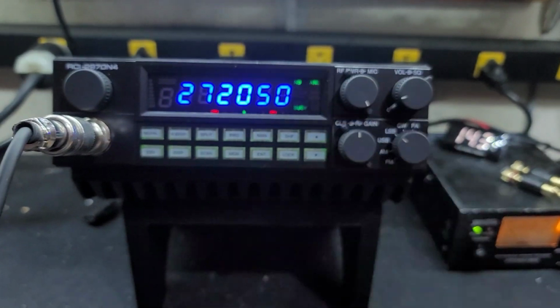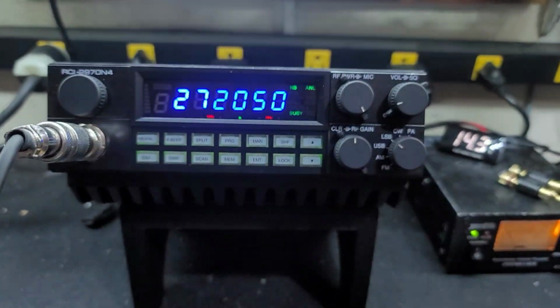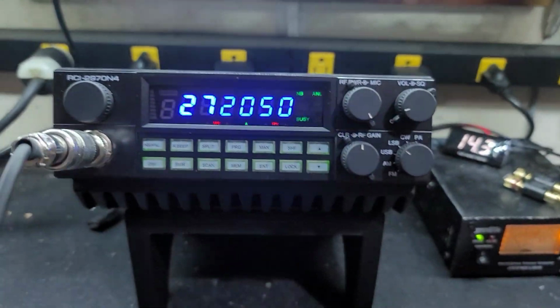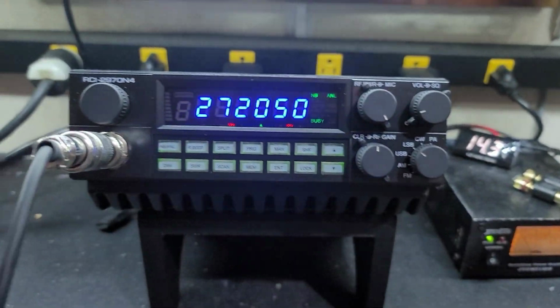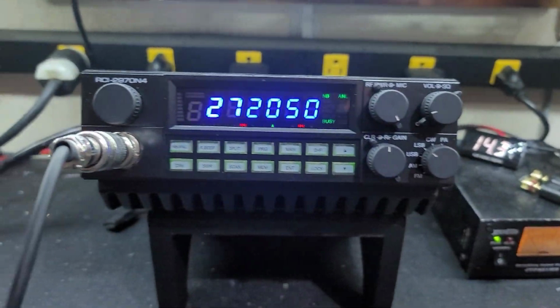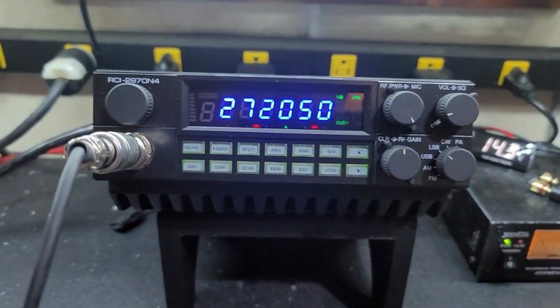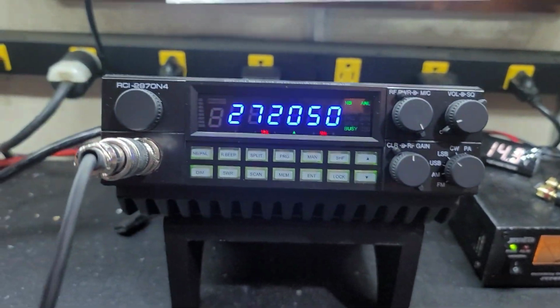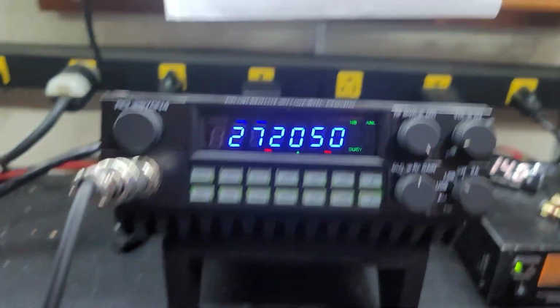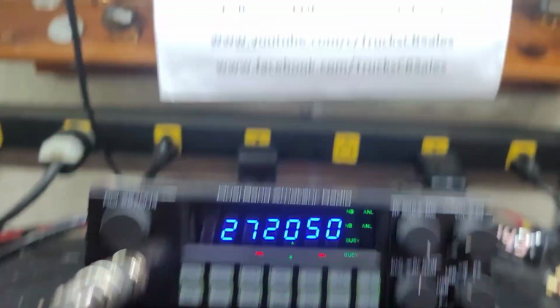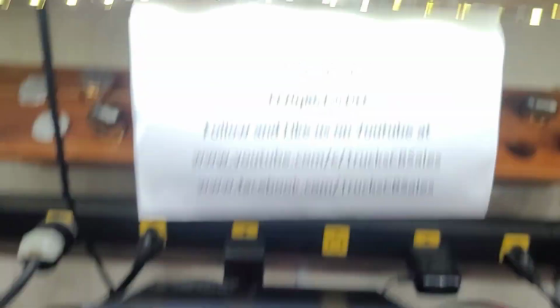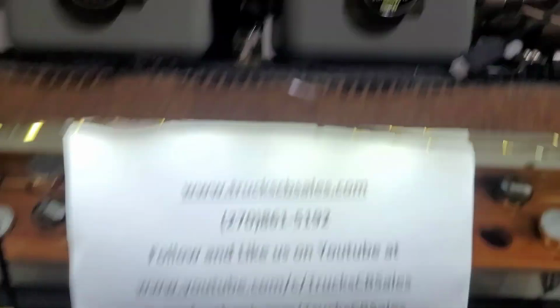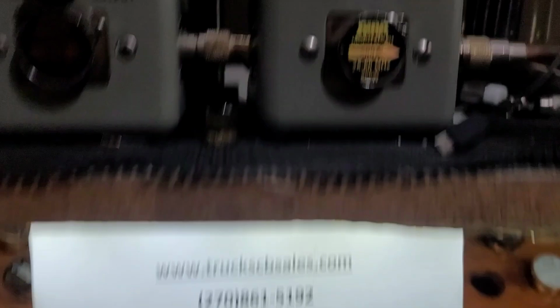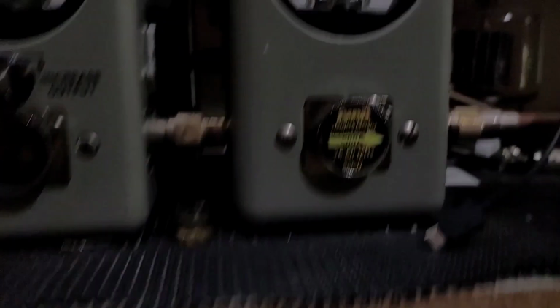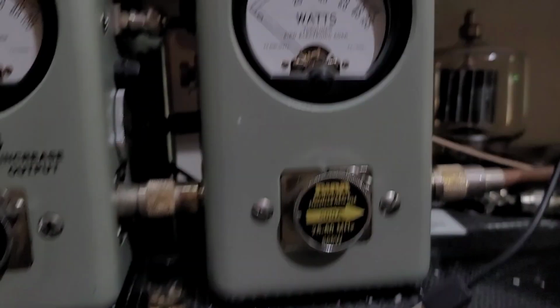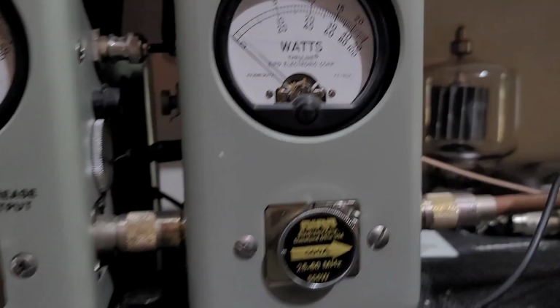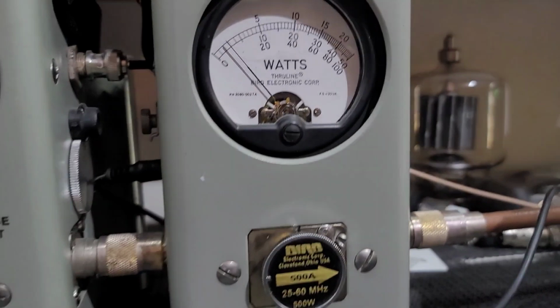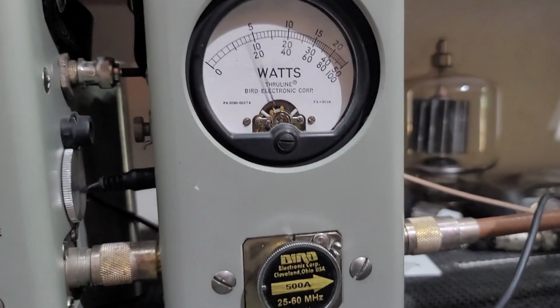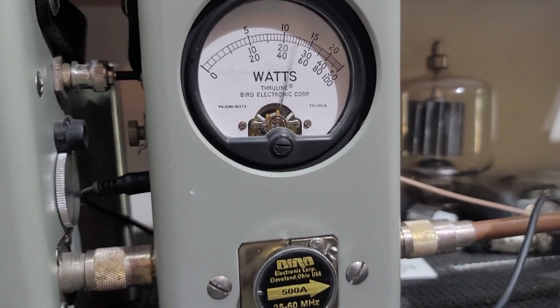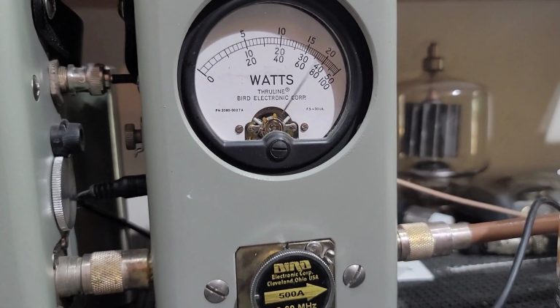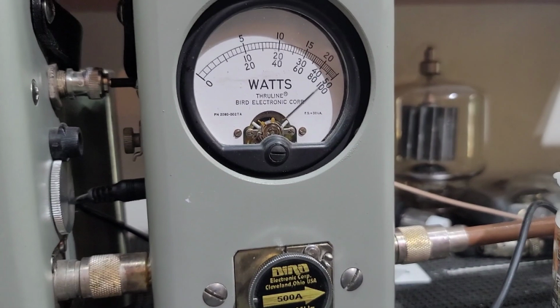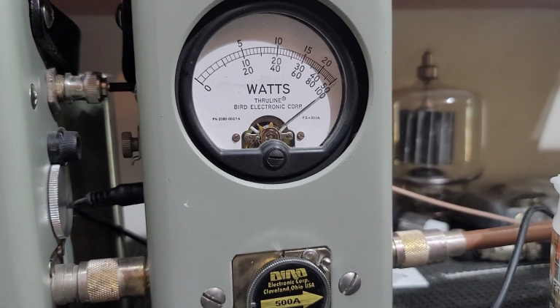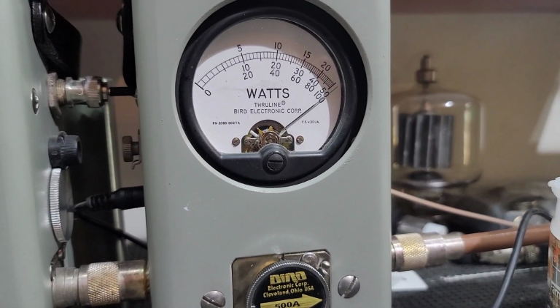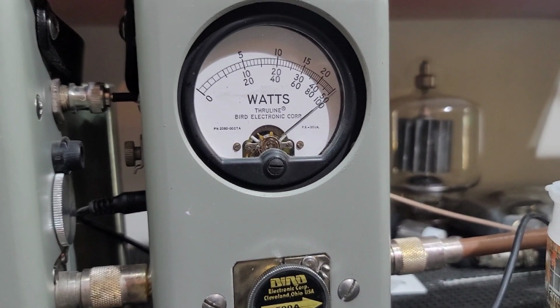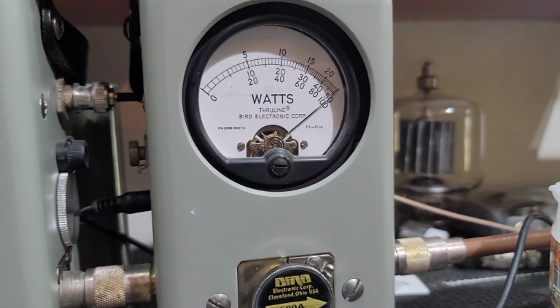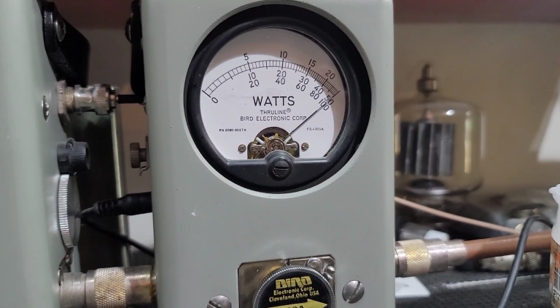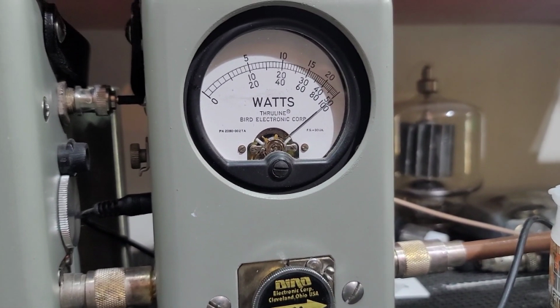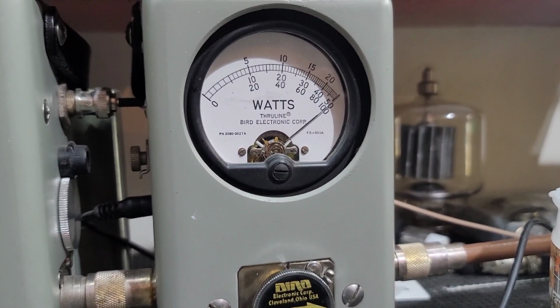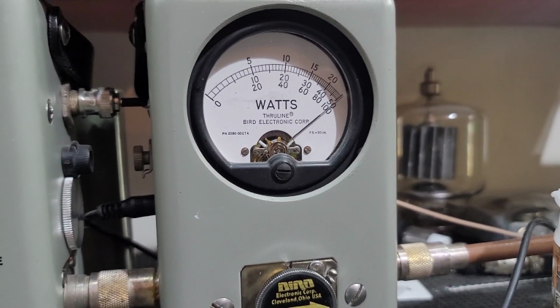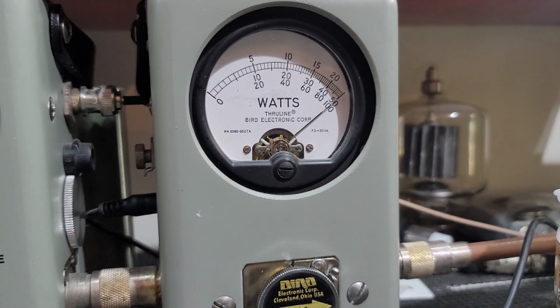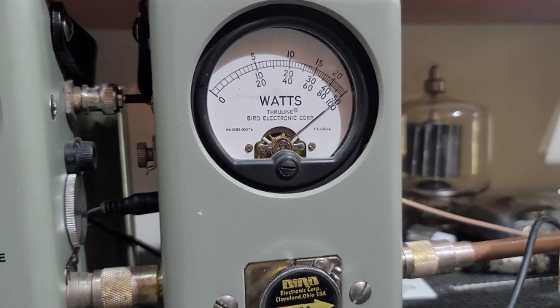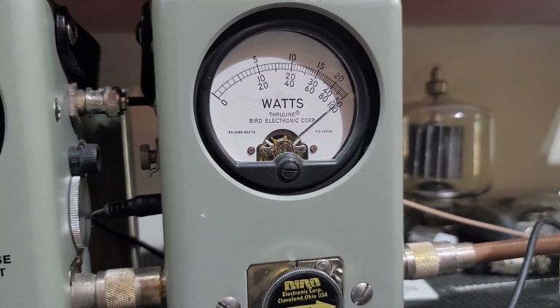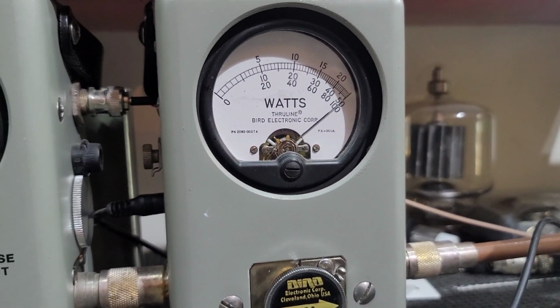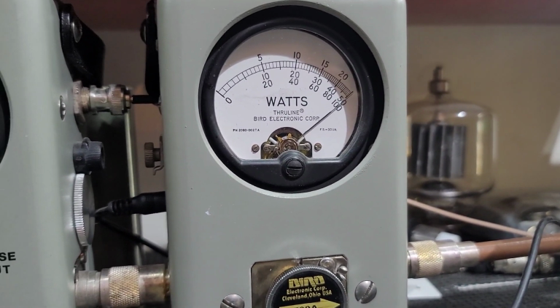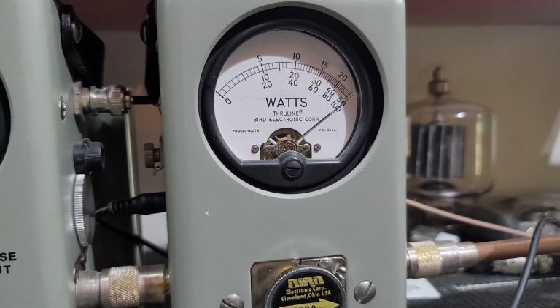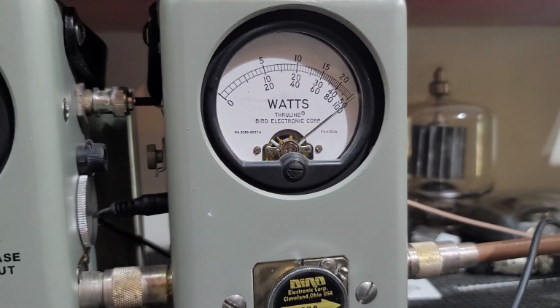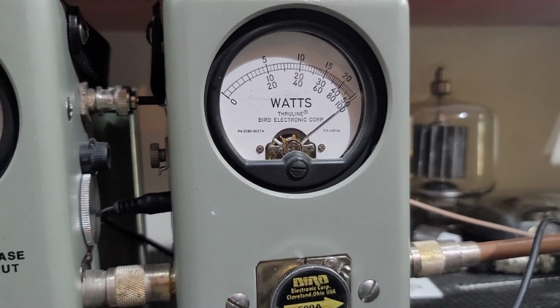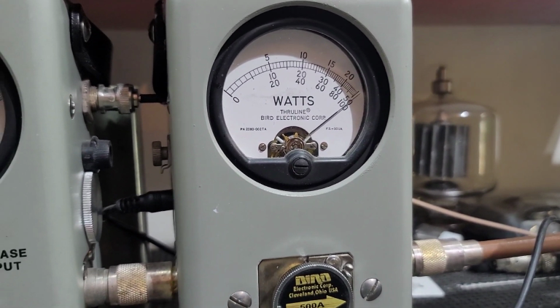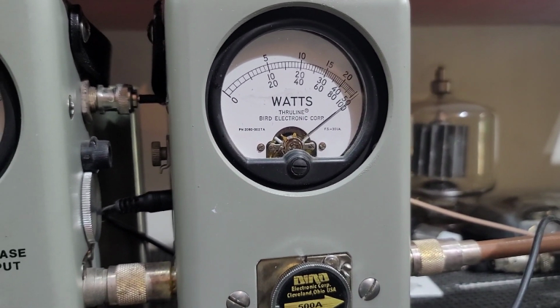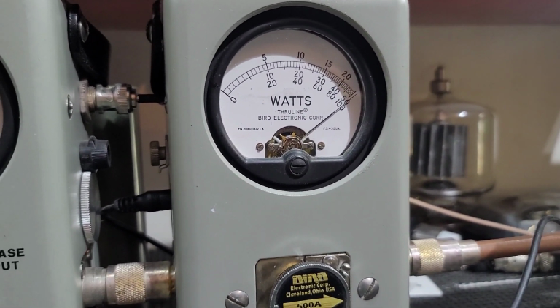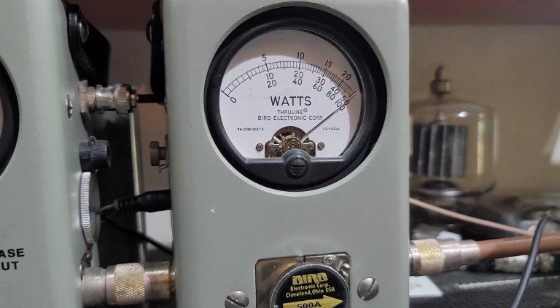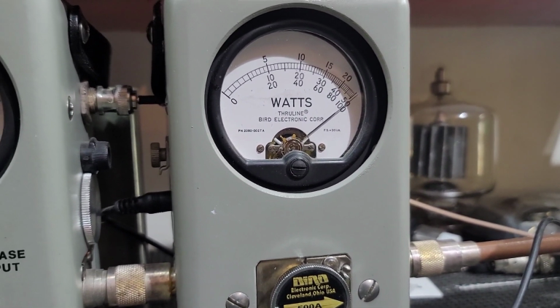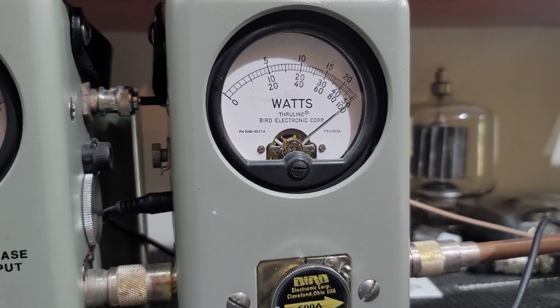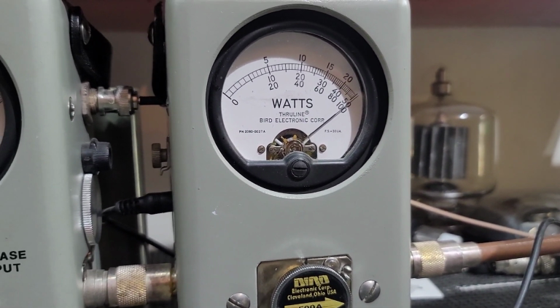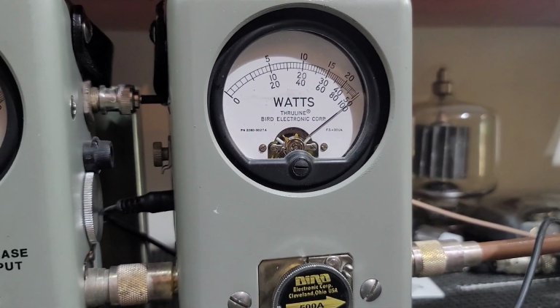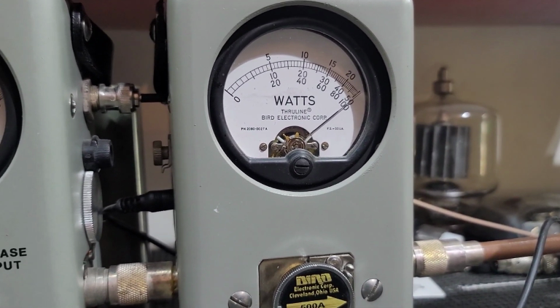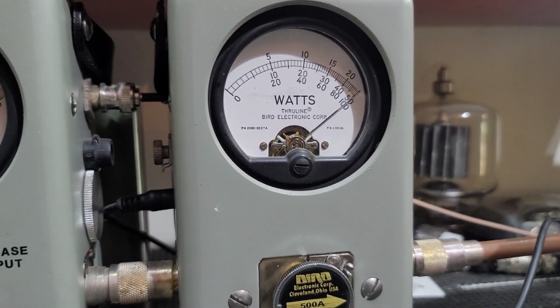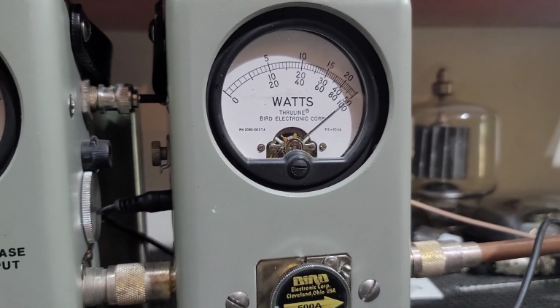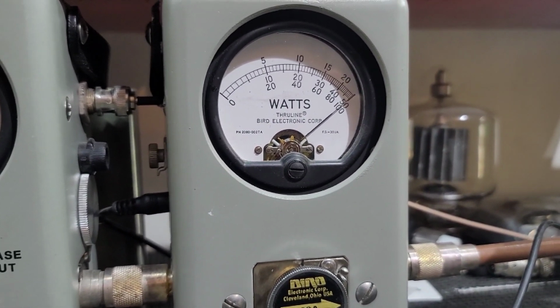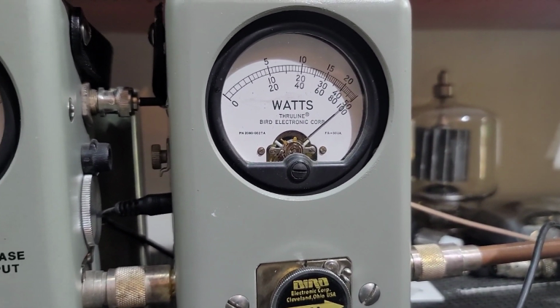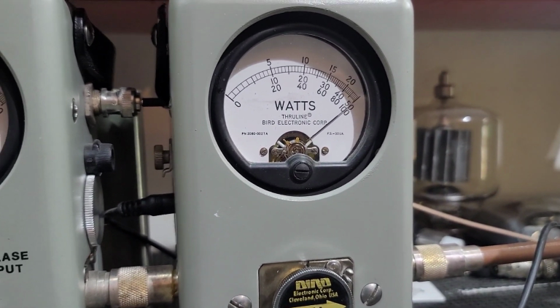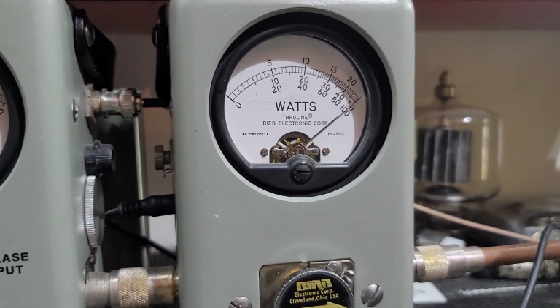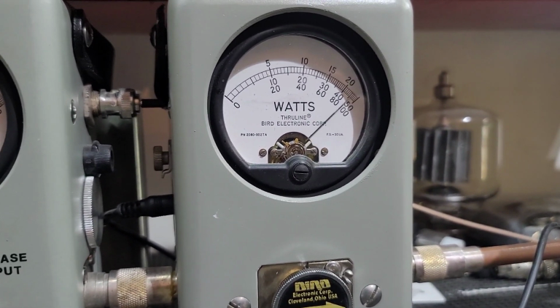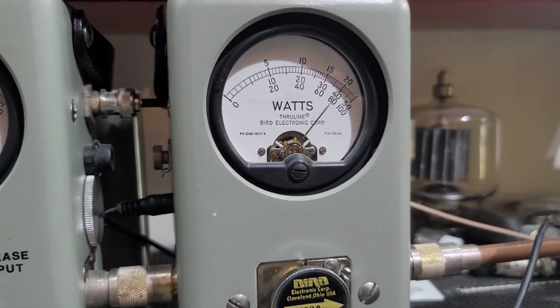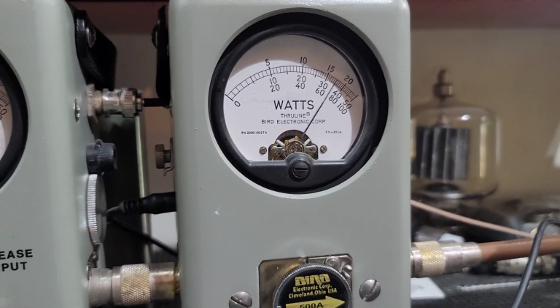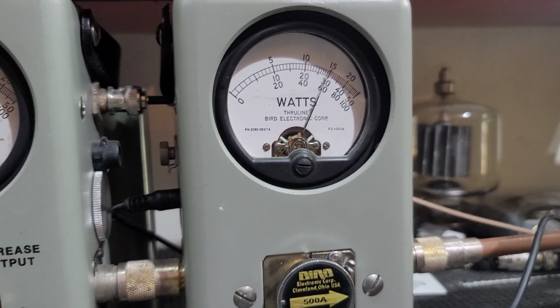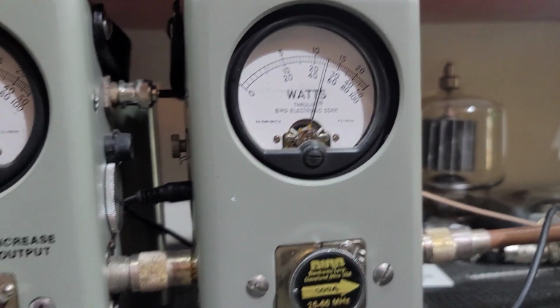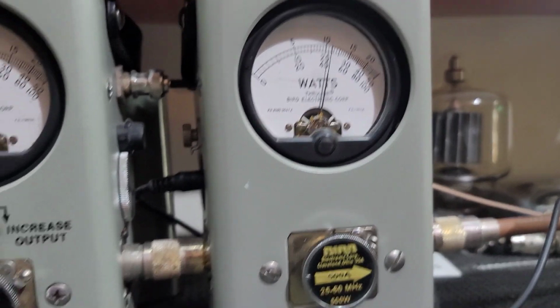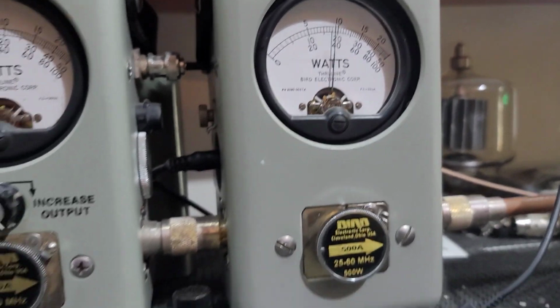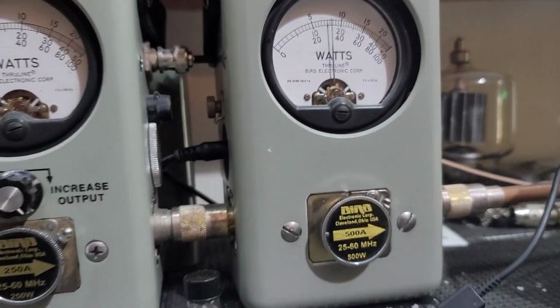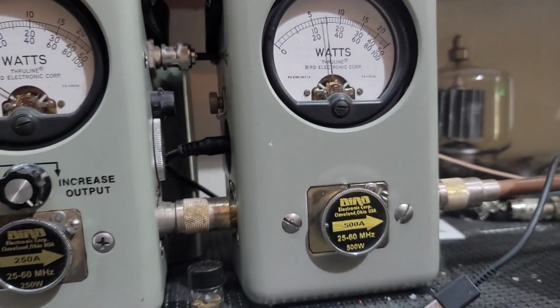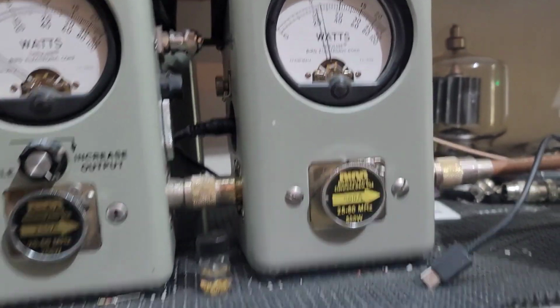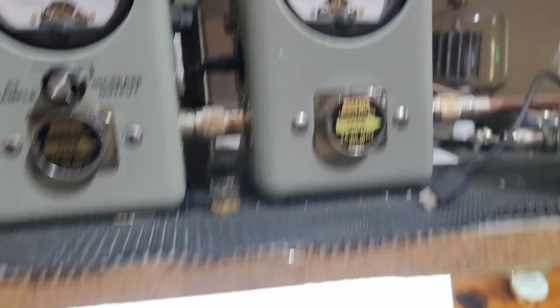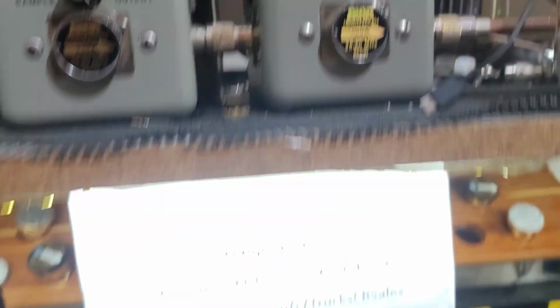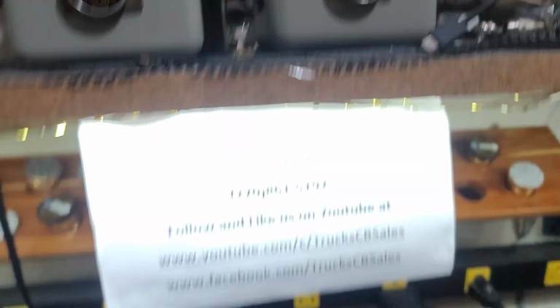Let's go over here to sideband. Hello, hello, hello... 500 watts.